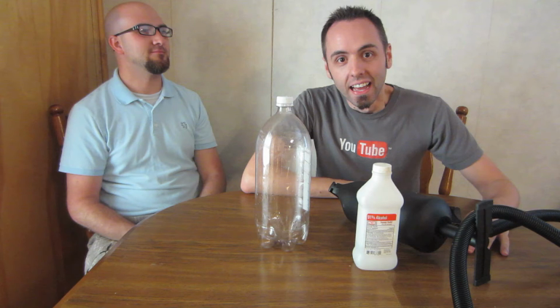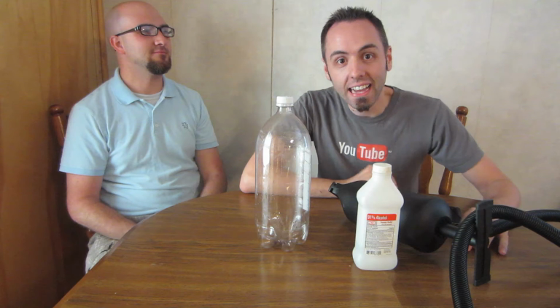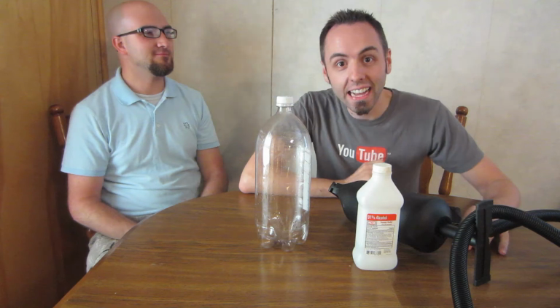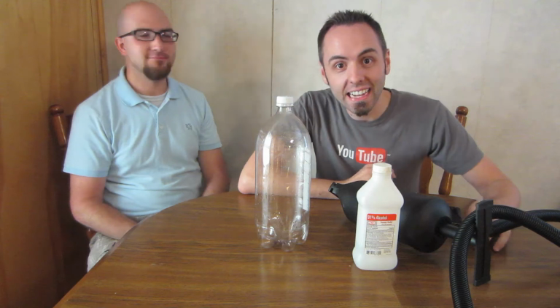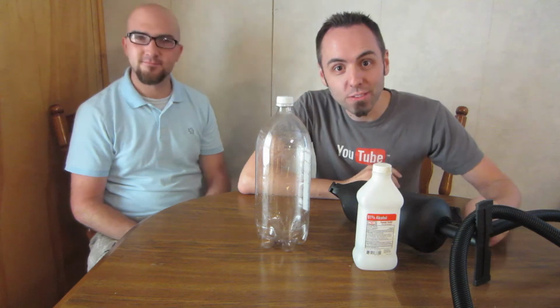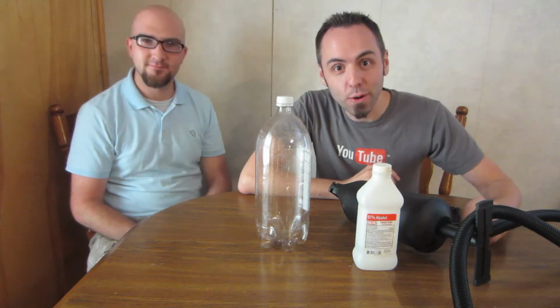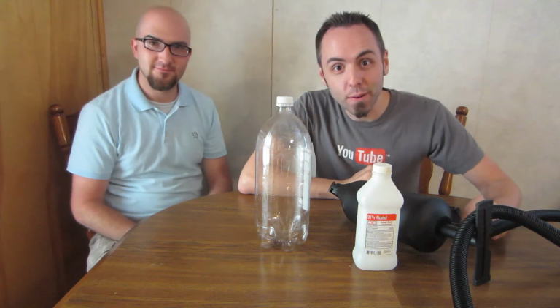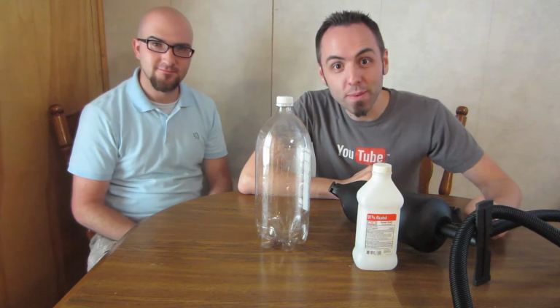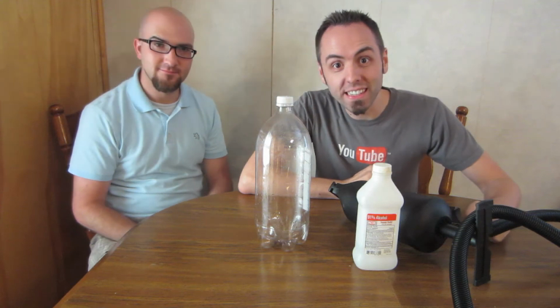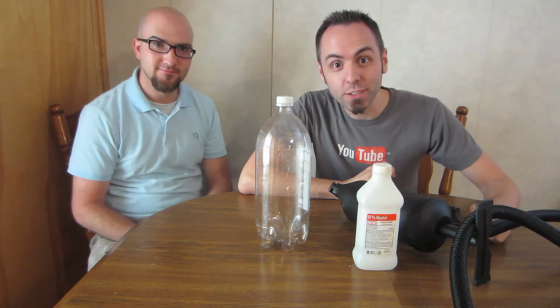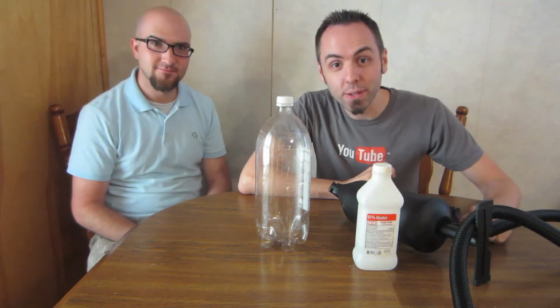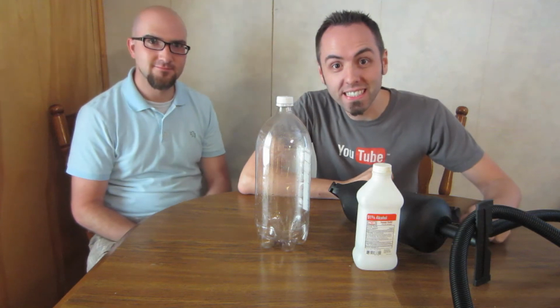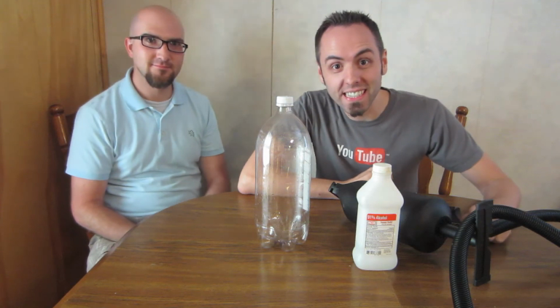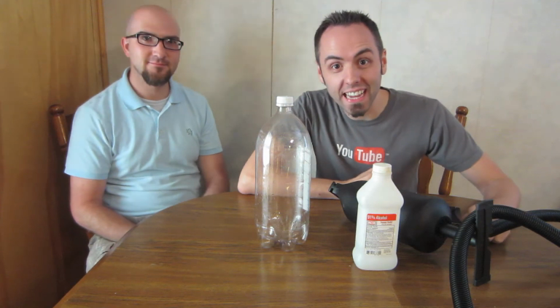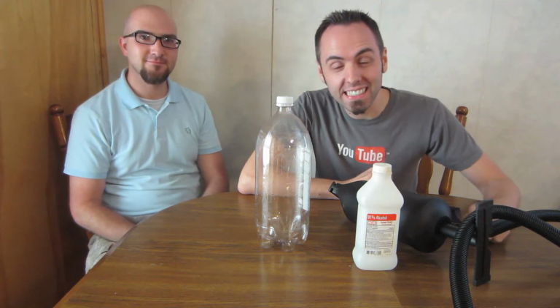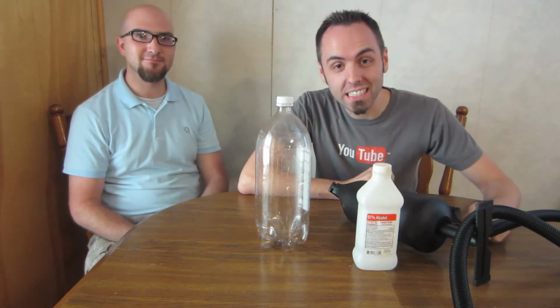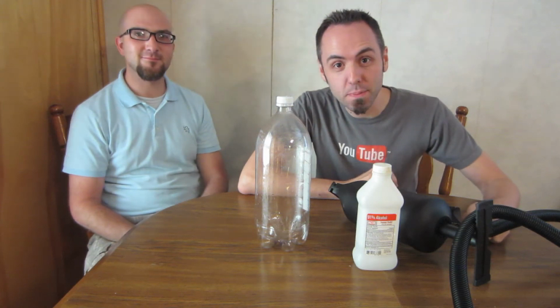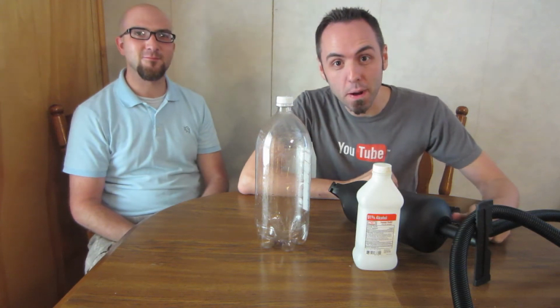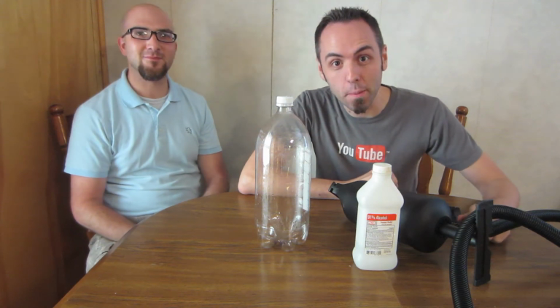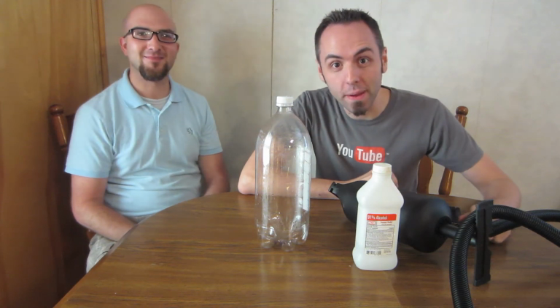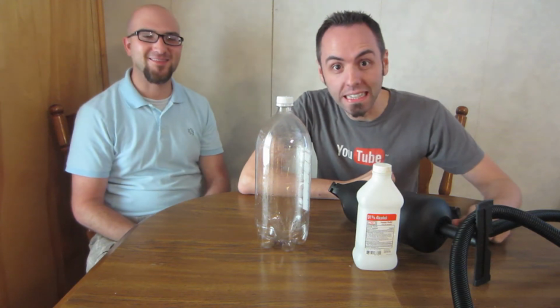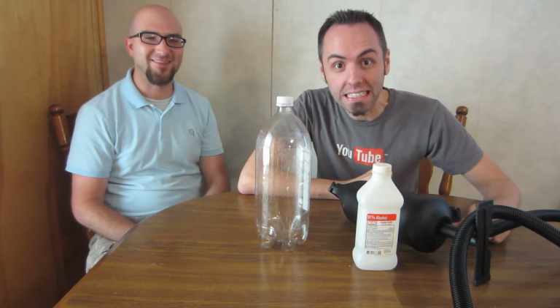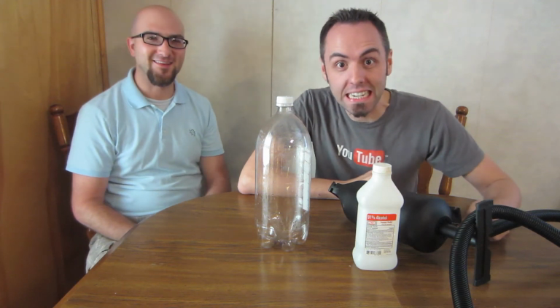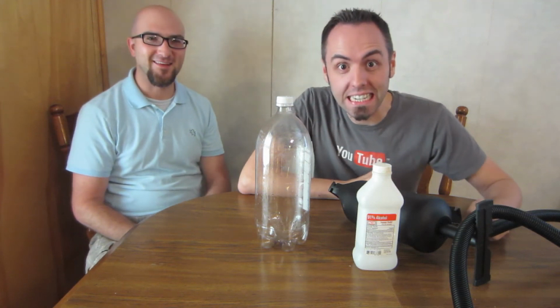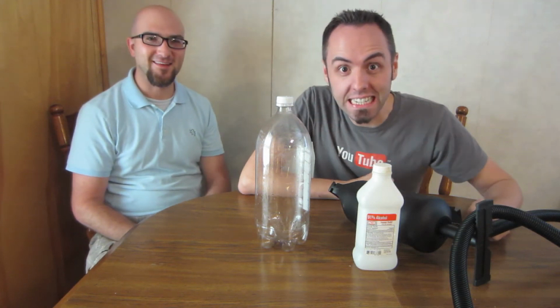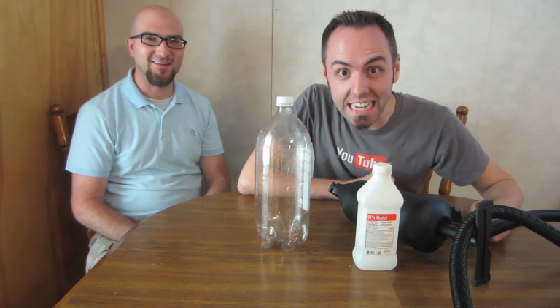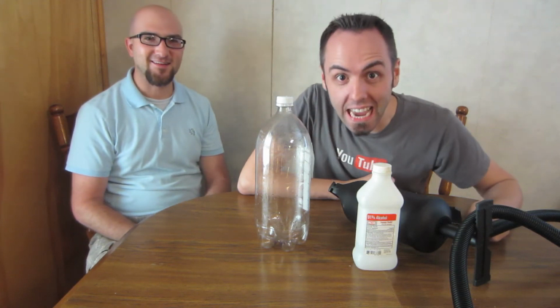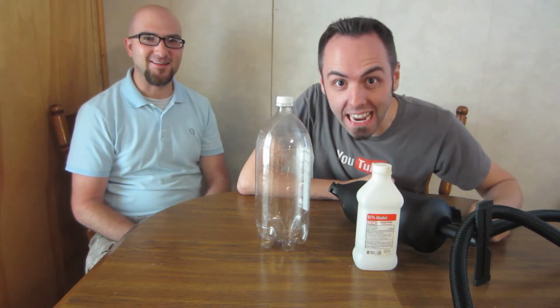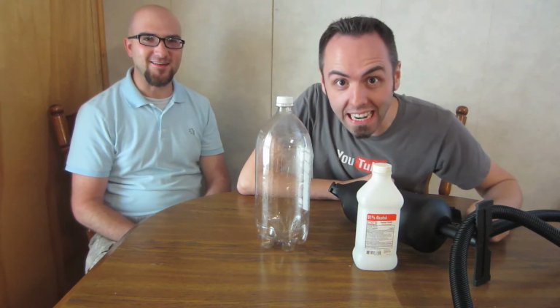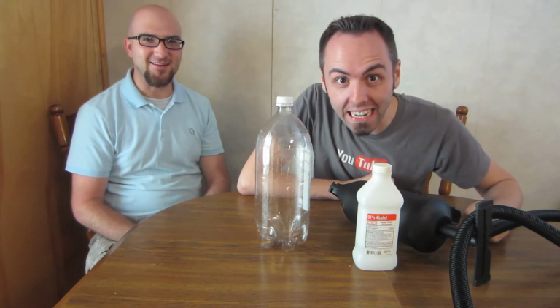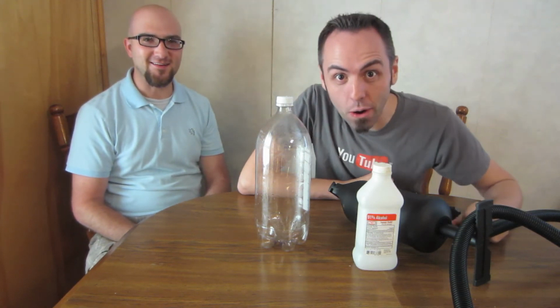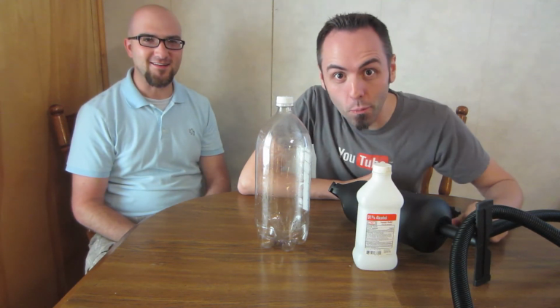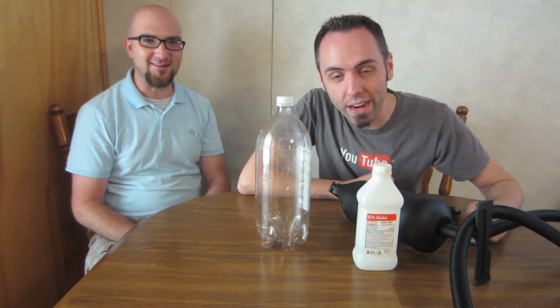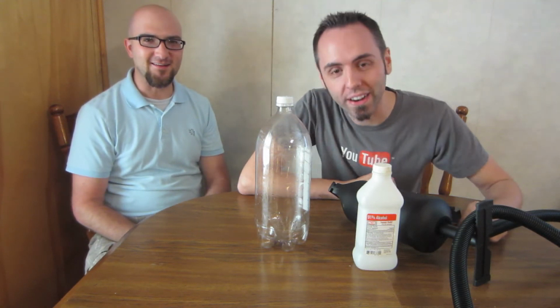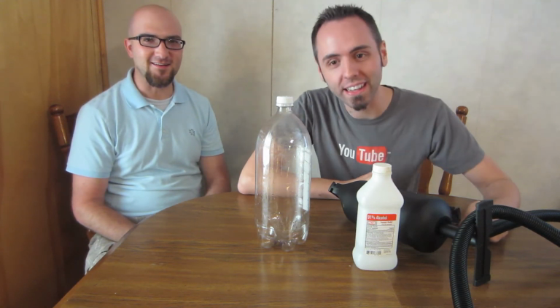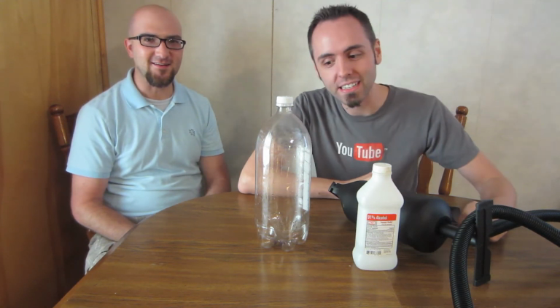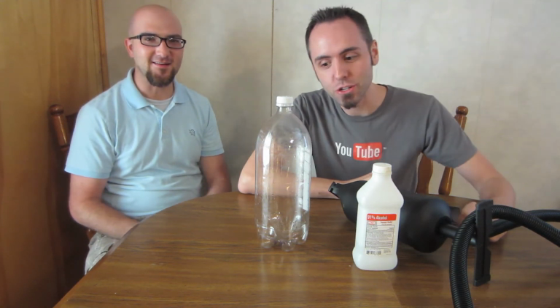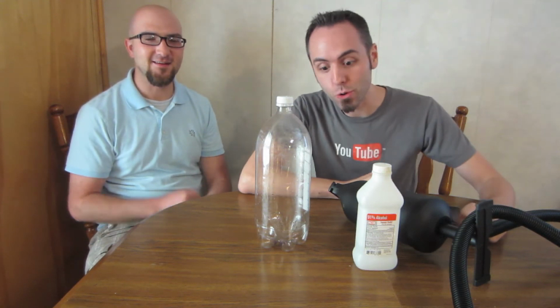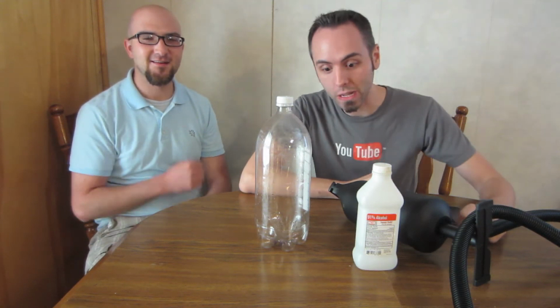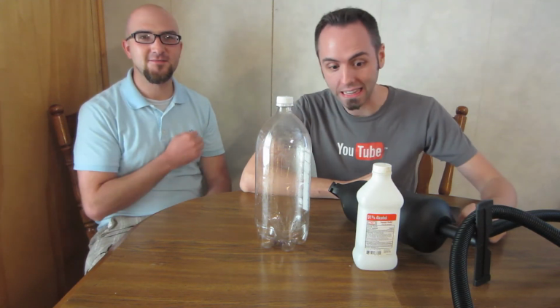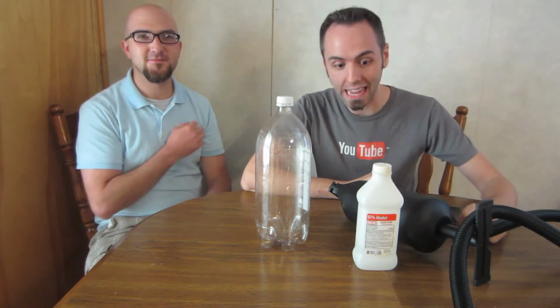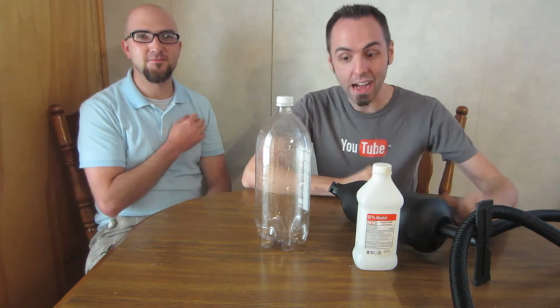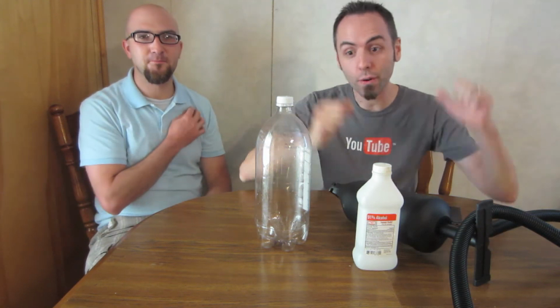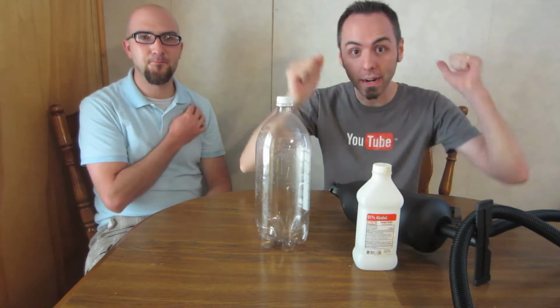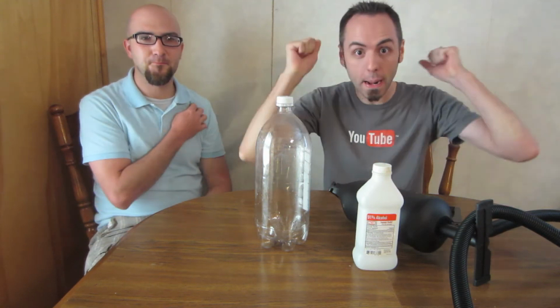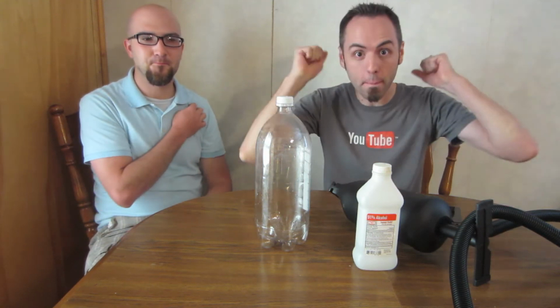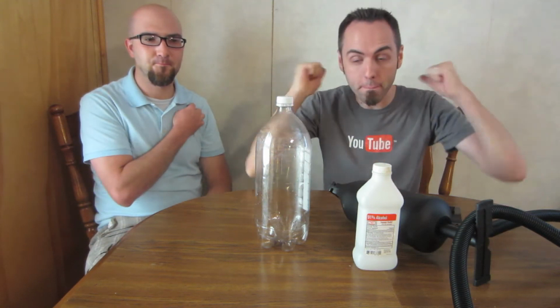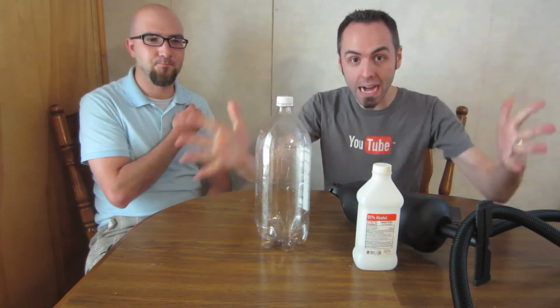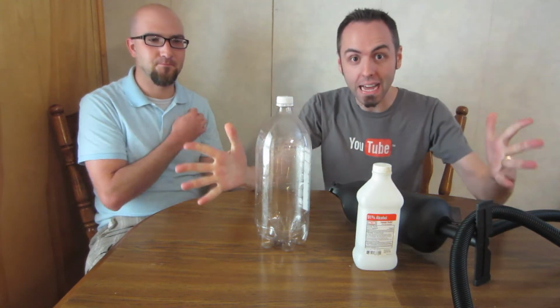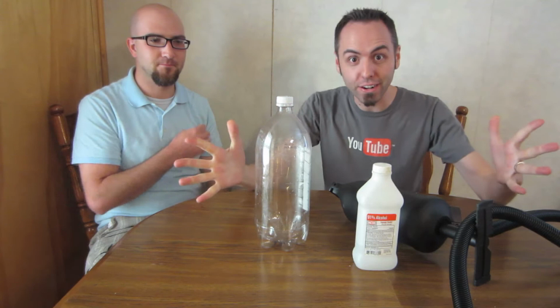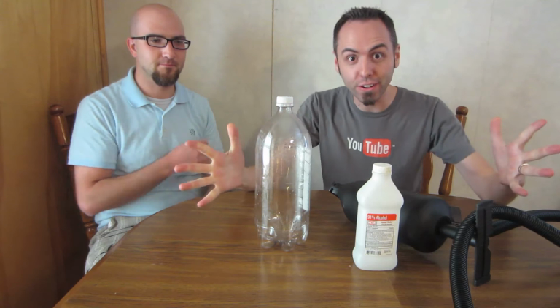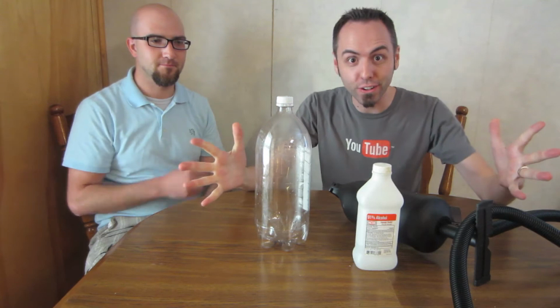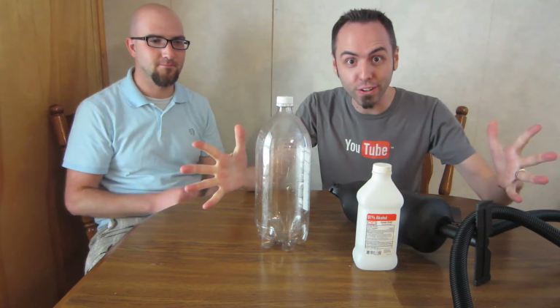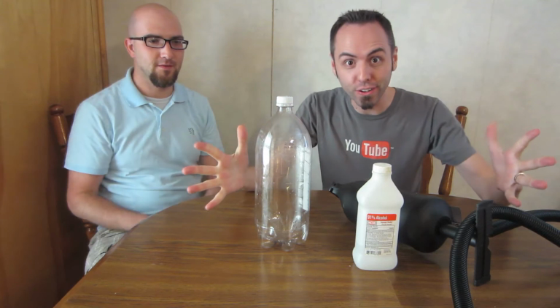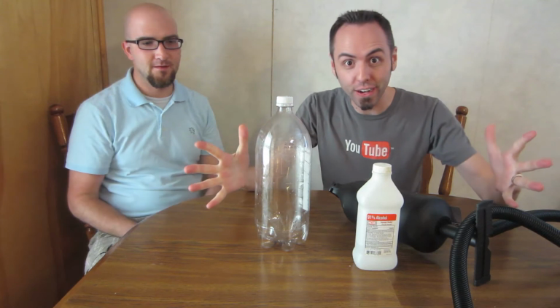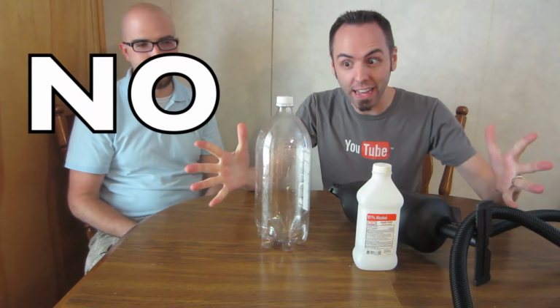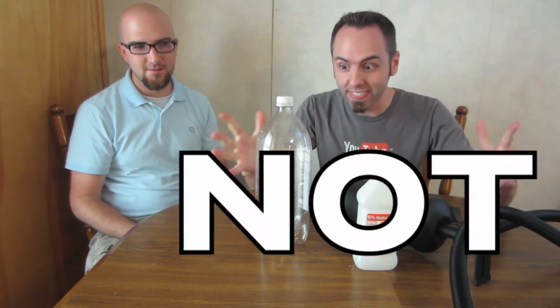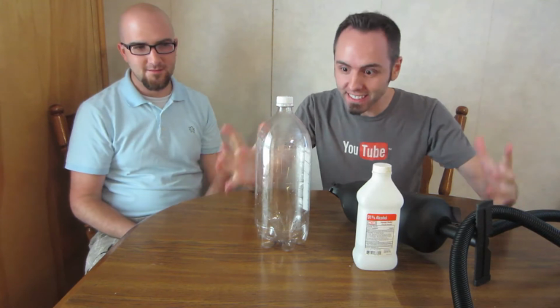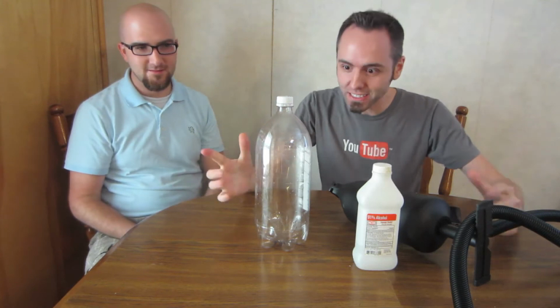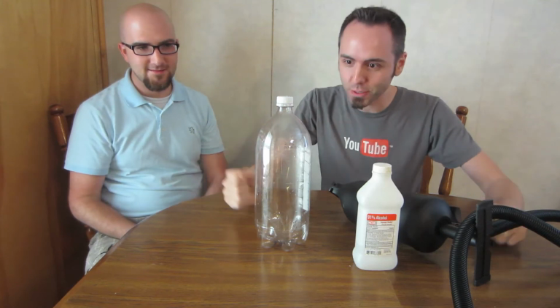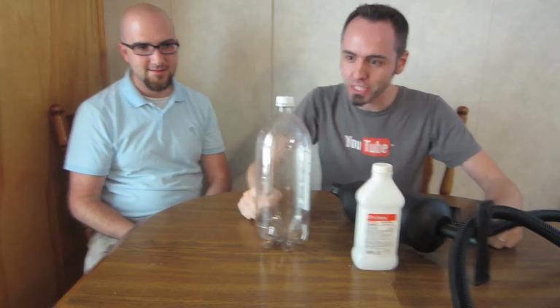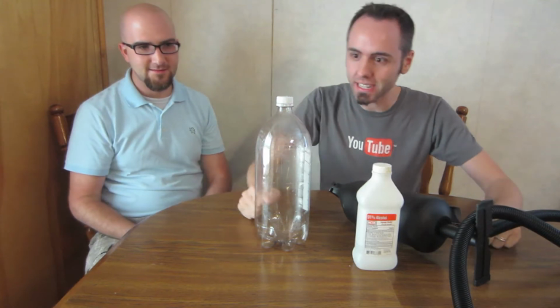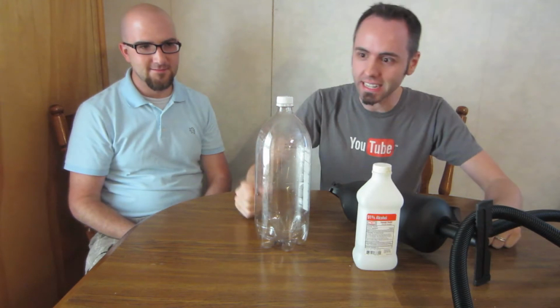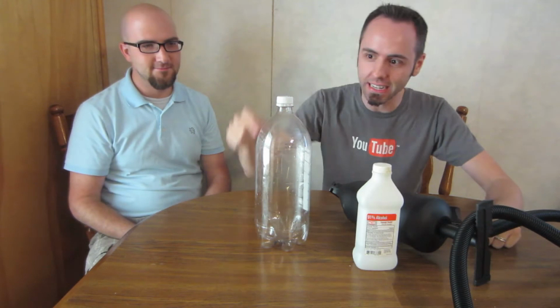Hey guys, welcome to this week's science experiment. Today, we are going to do cloud in a bottle, and this is what you need.